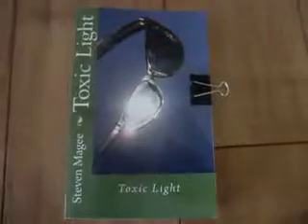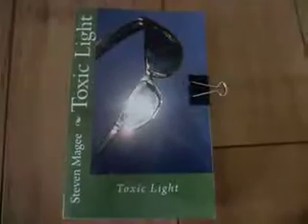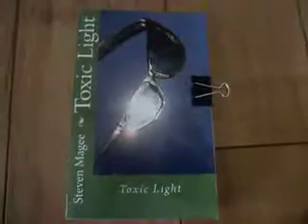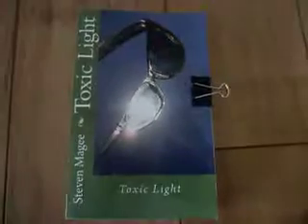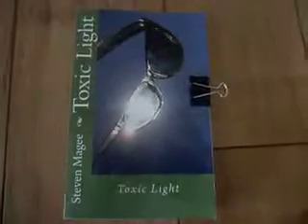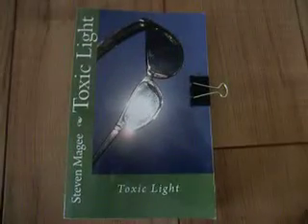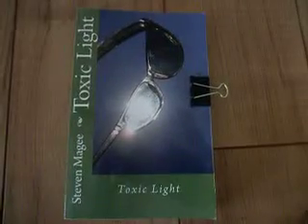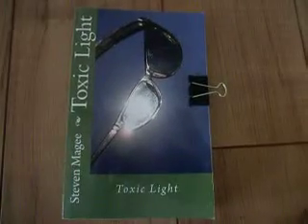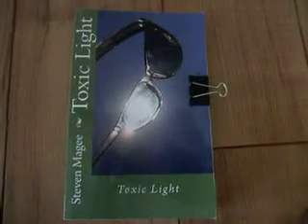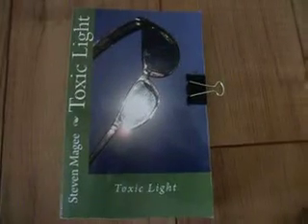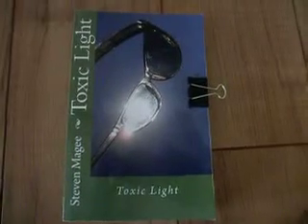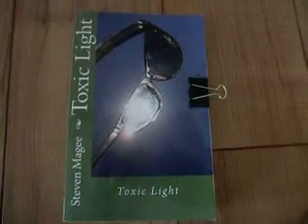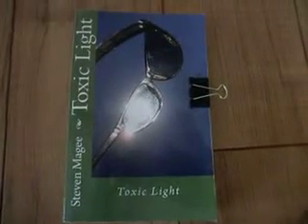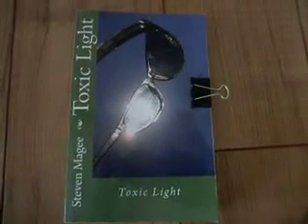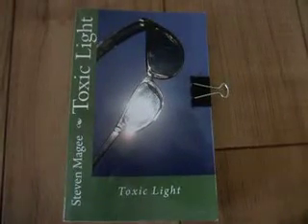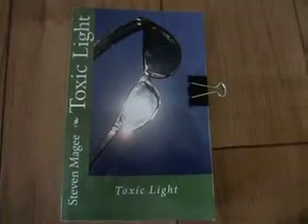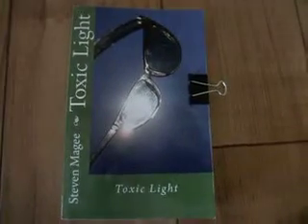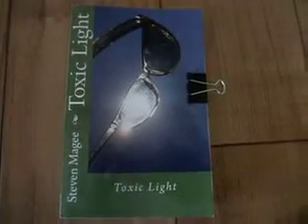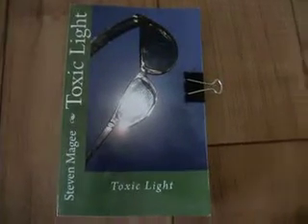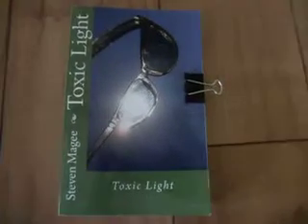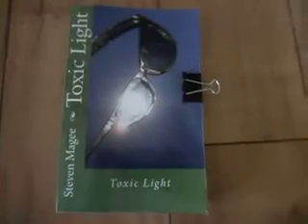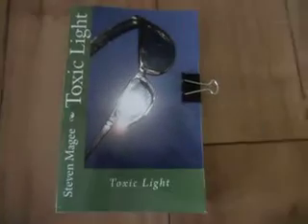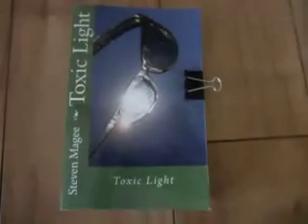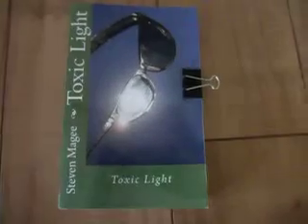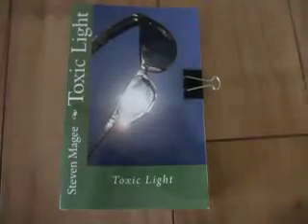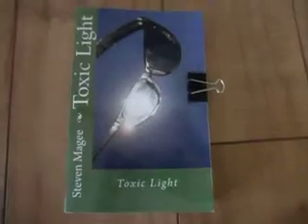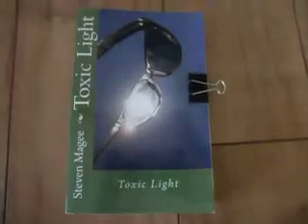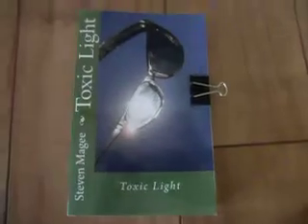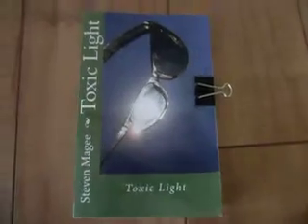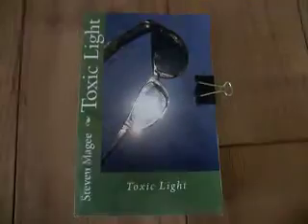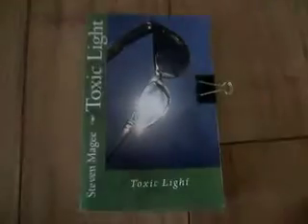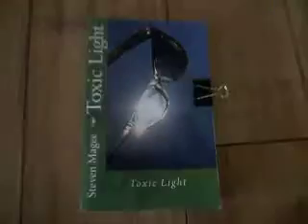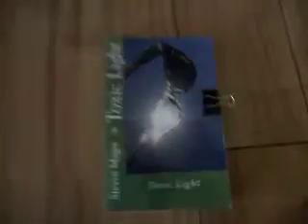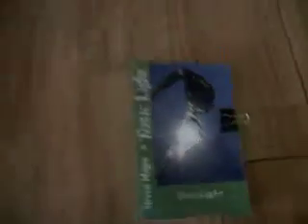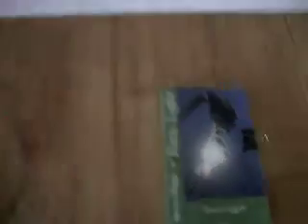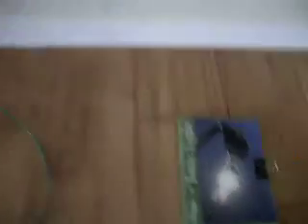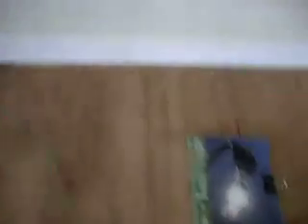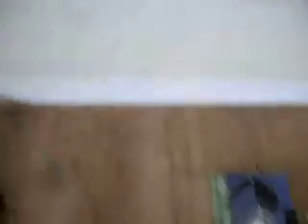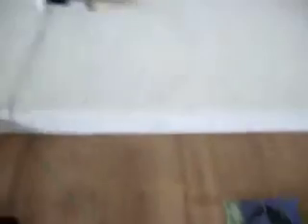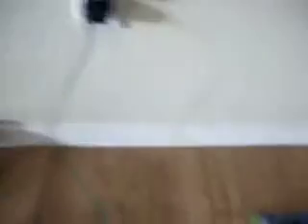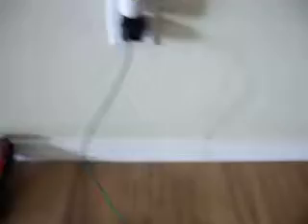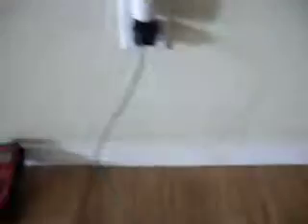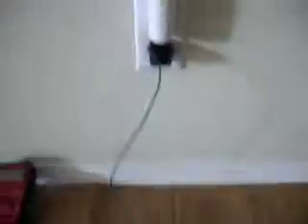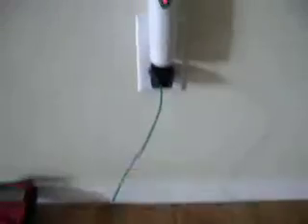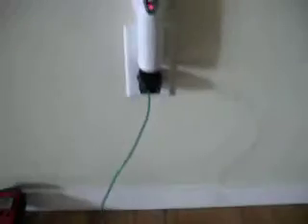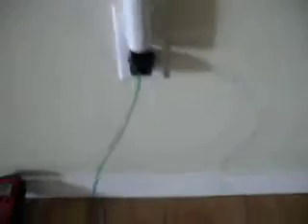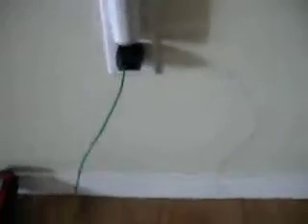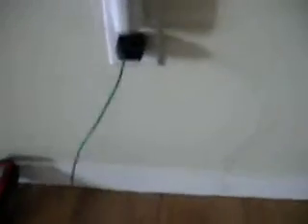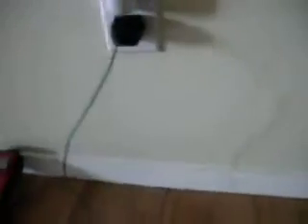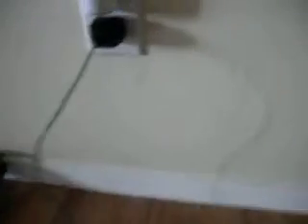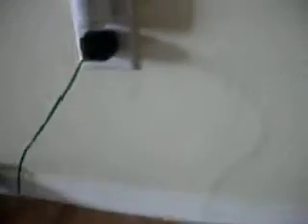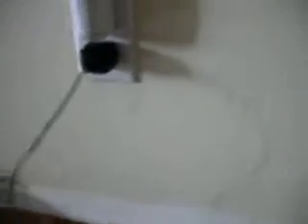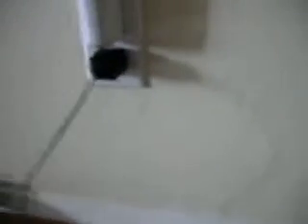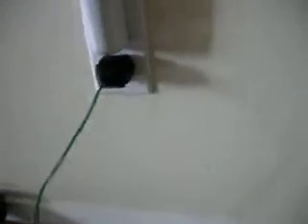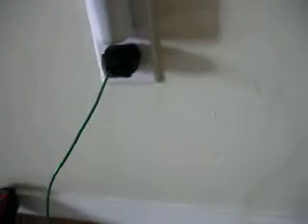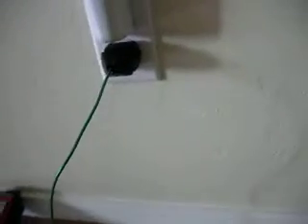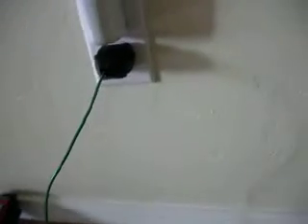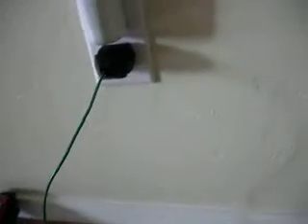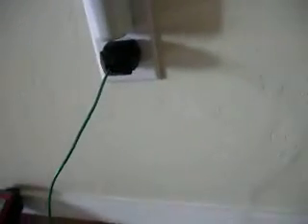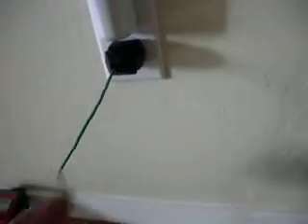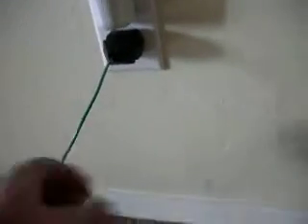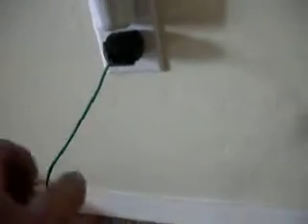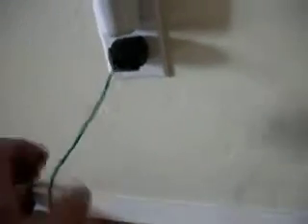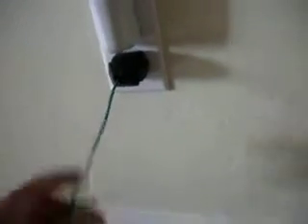Hi, my name is Stephen Magee and I'm the author of Toxic Light. We're here today to look into the grounding system of the house.